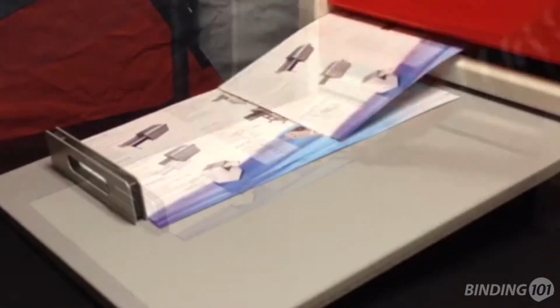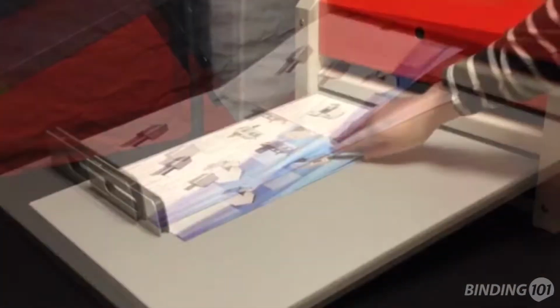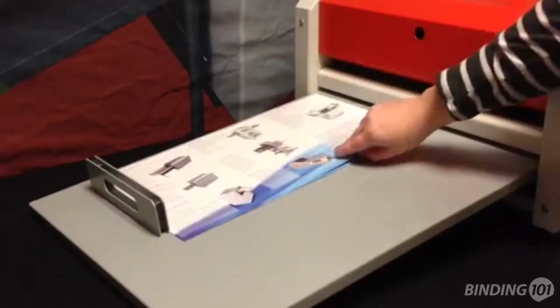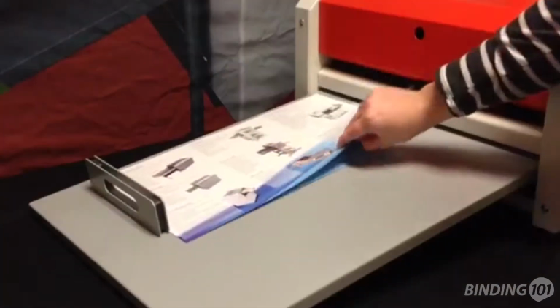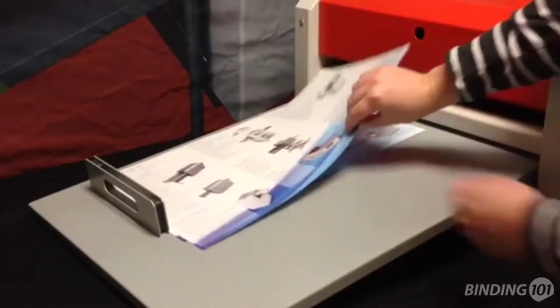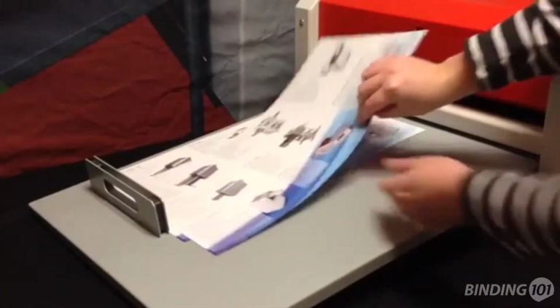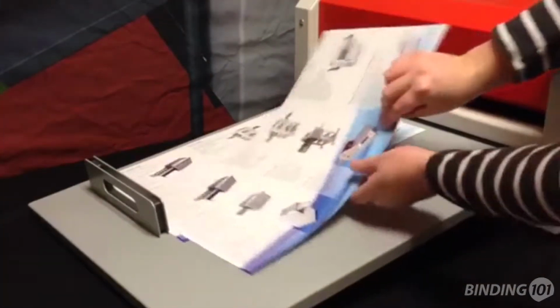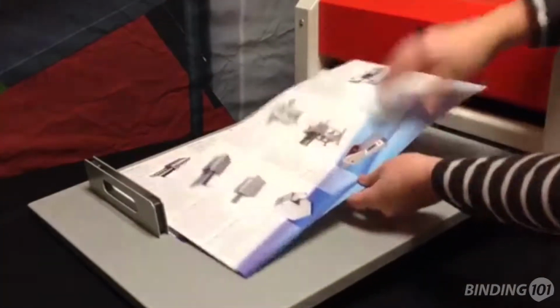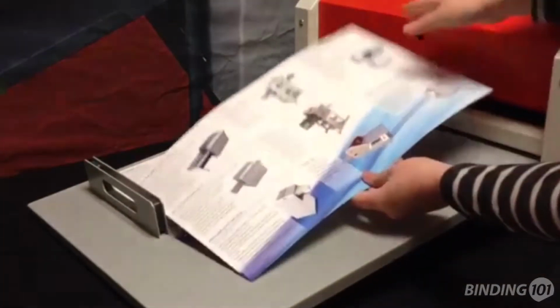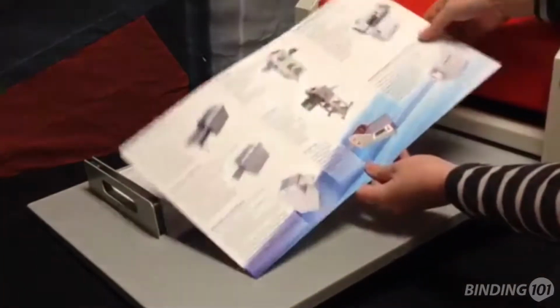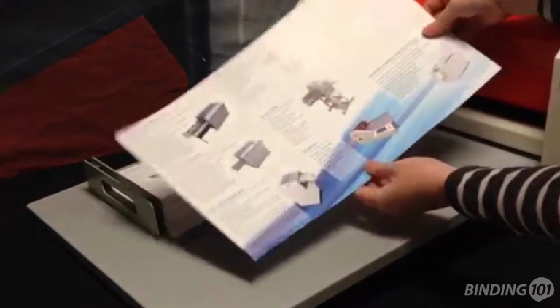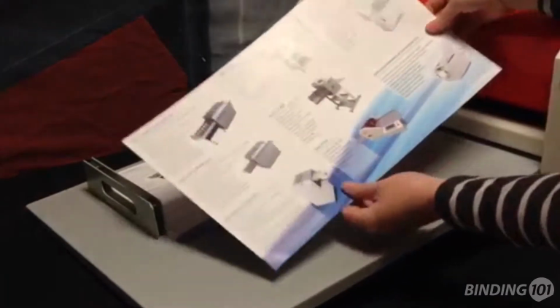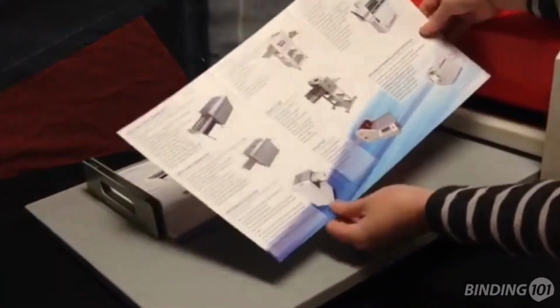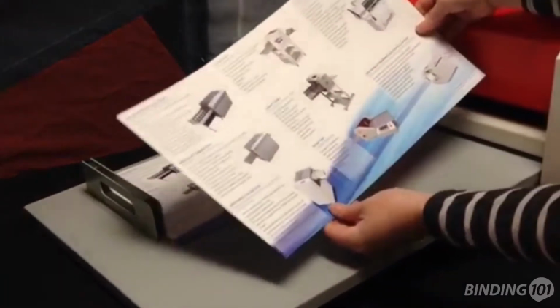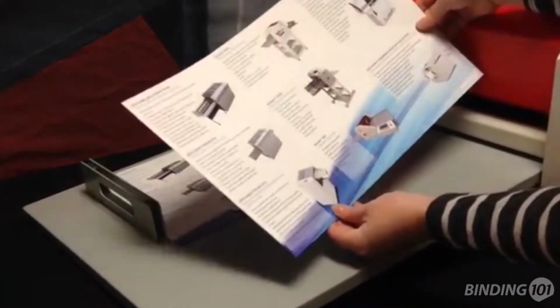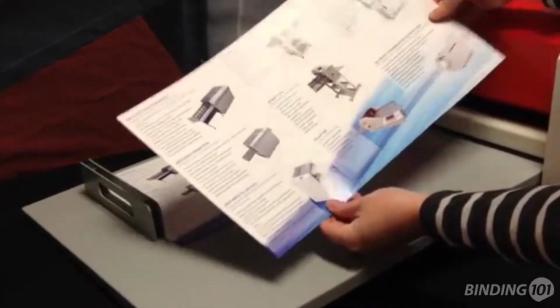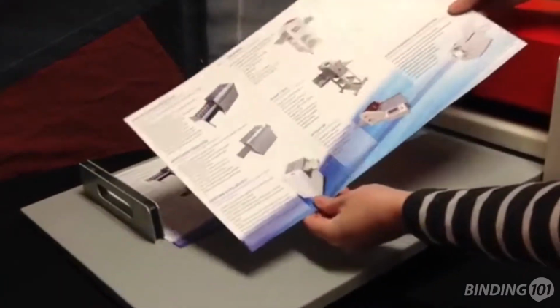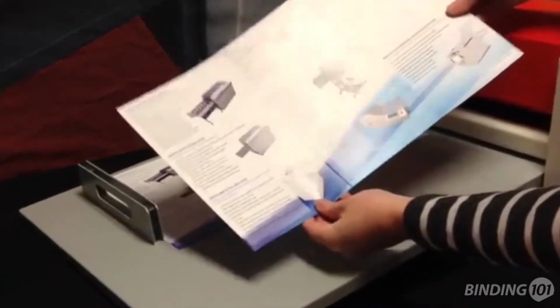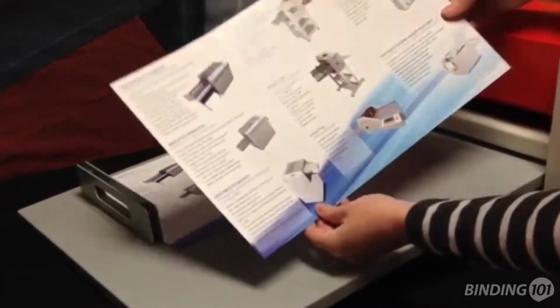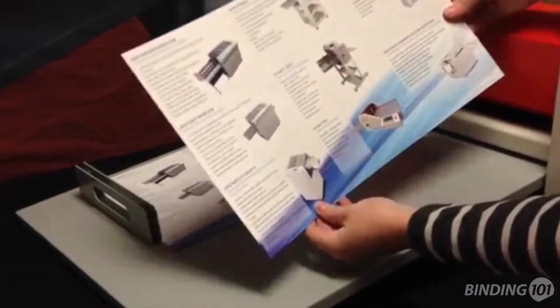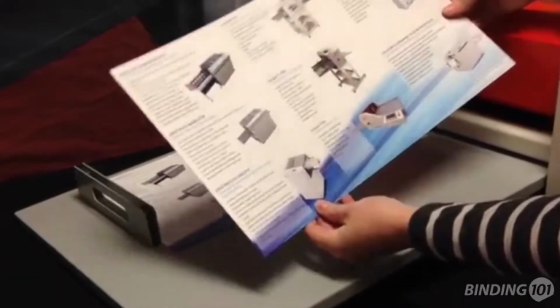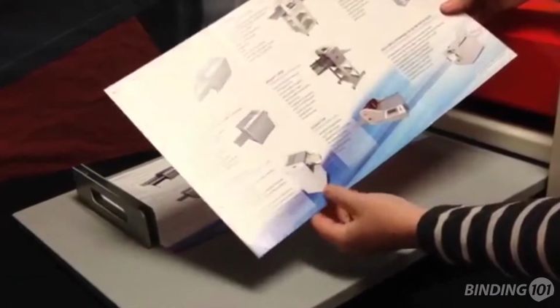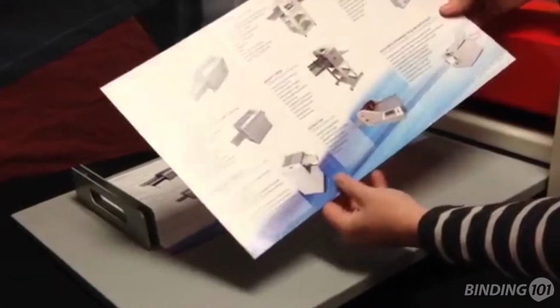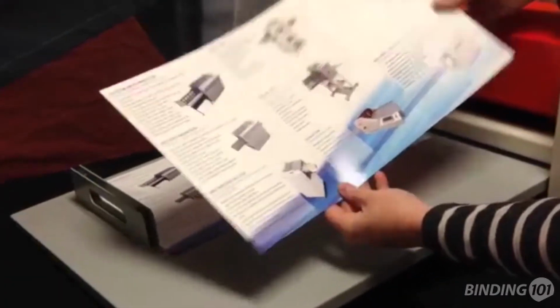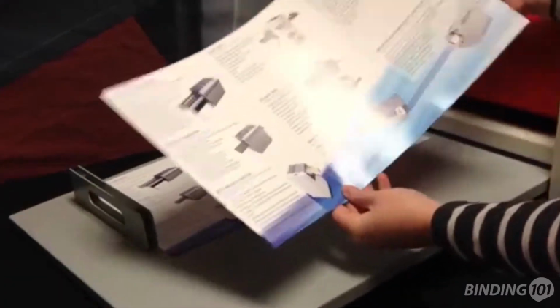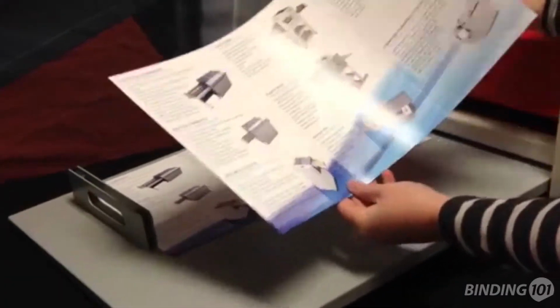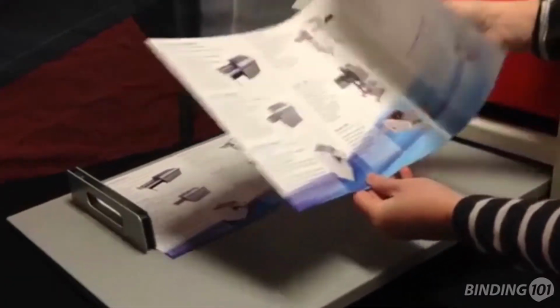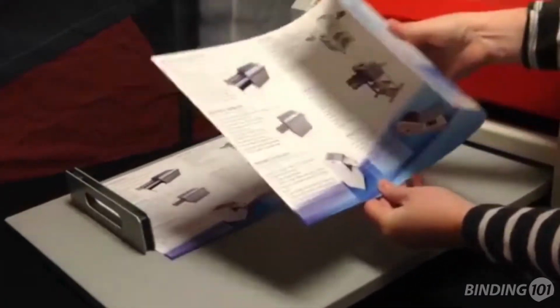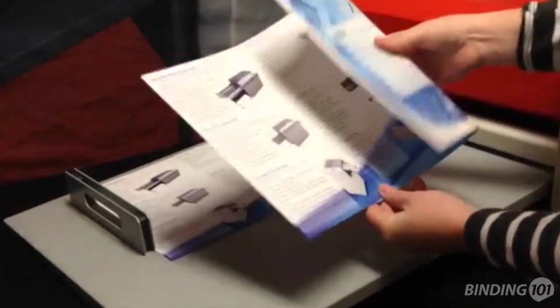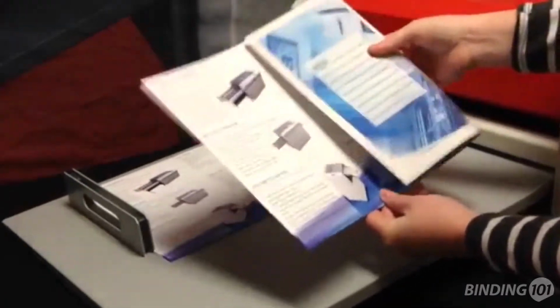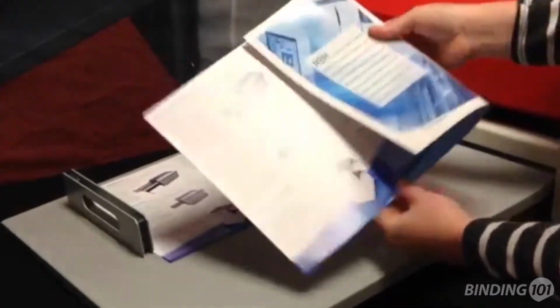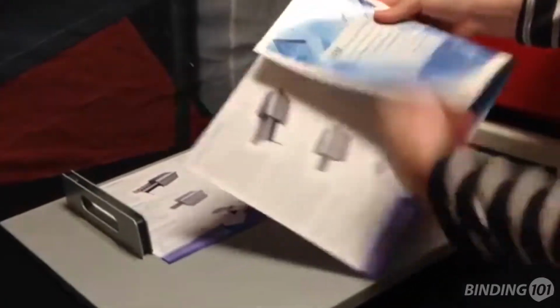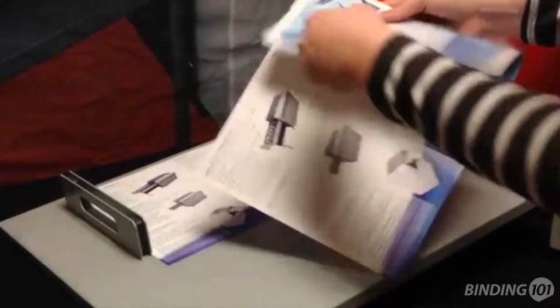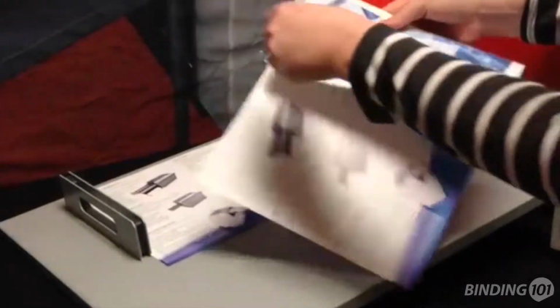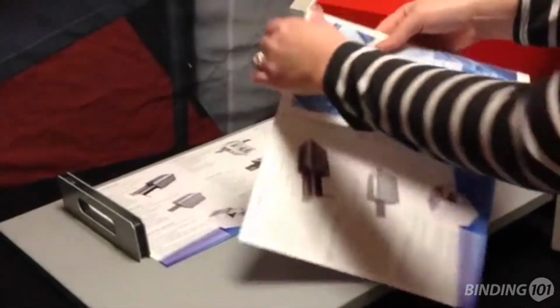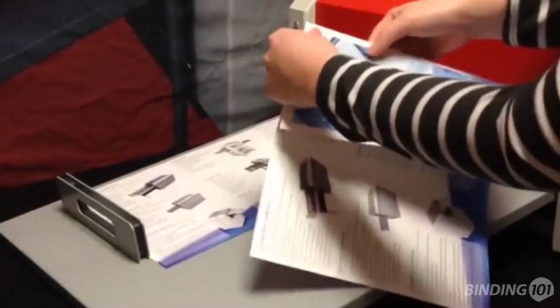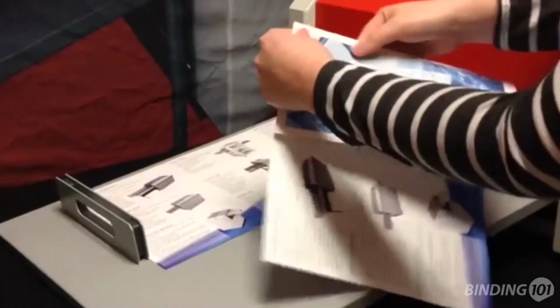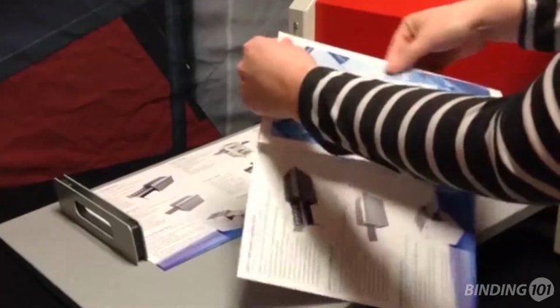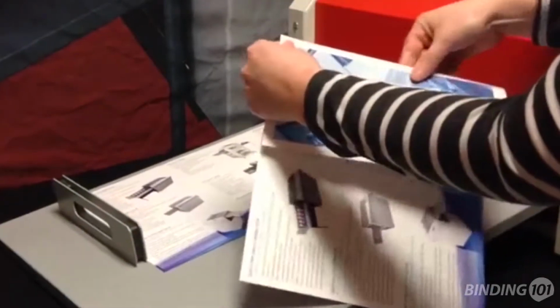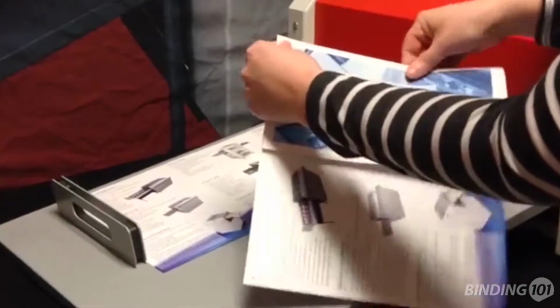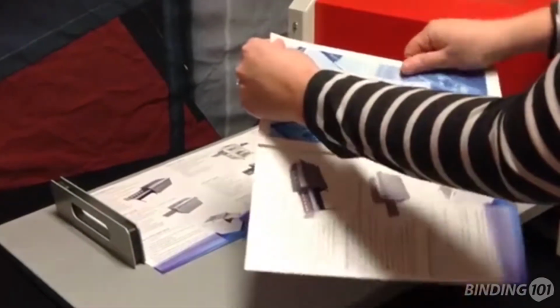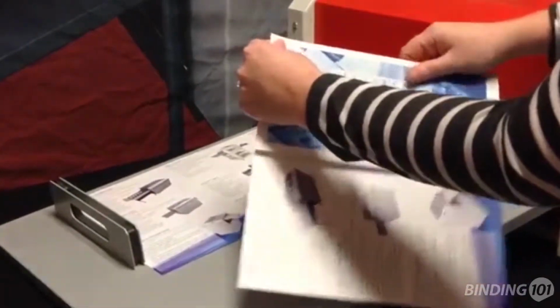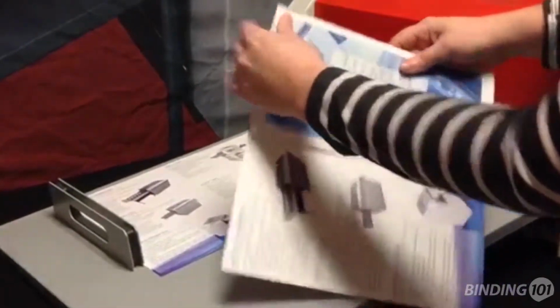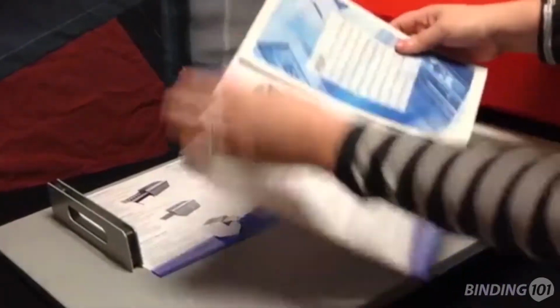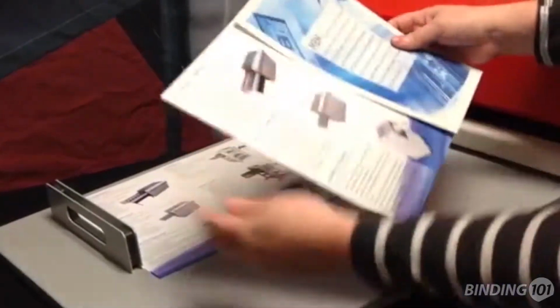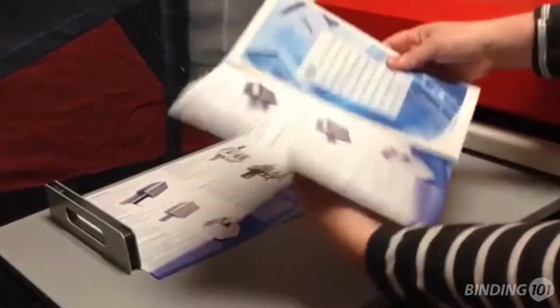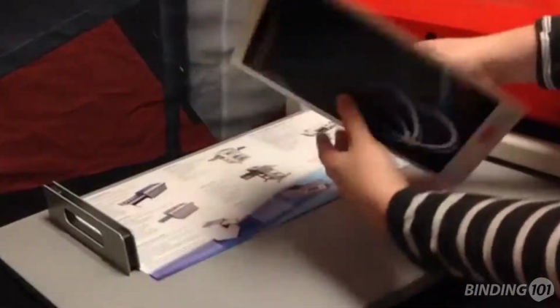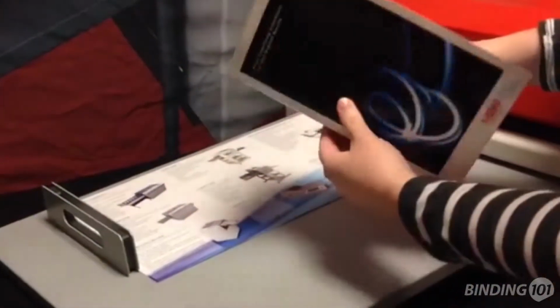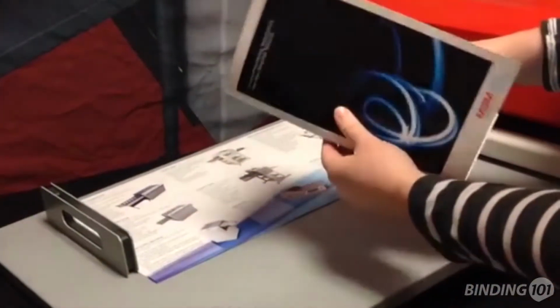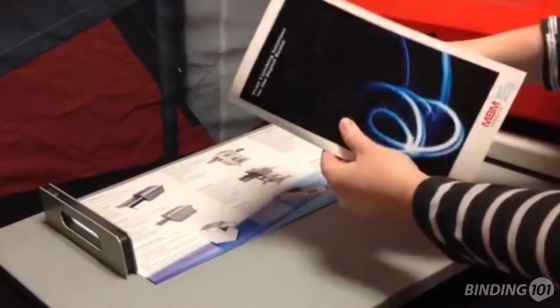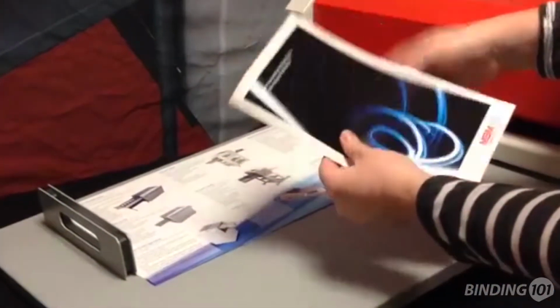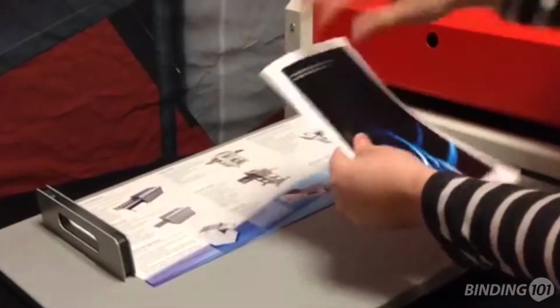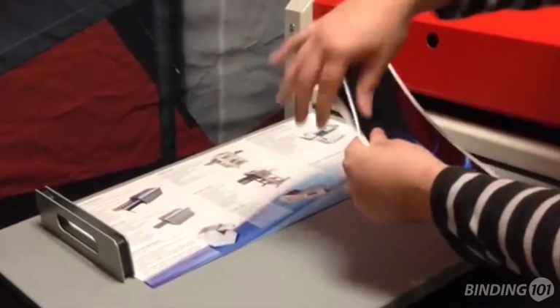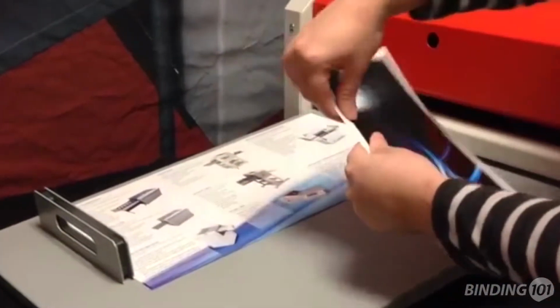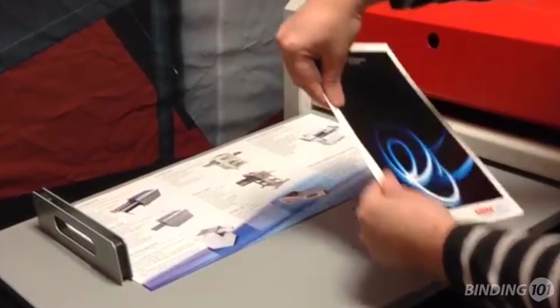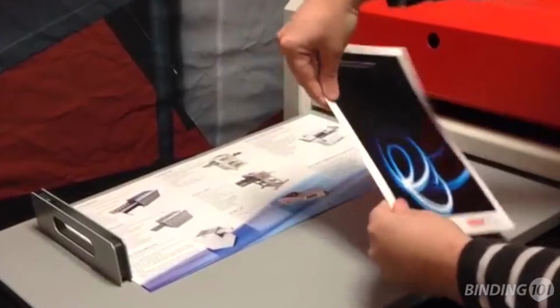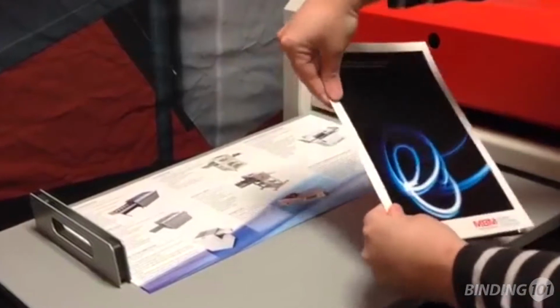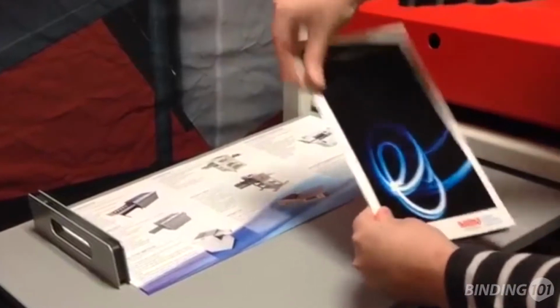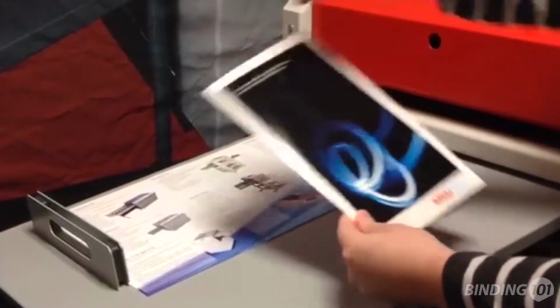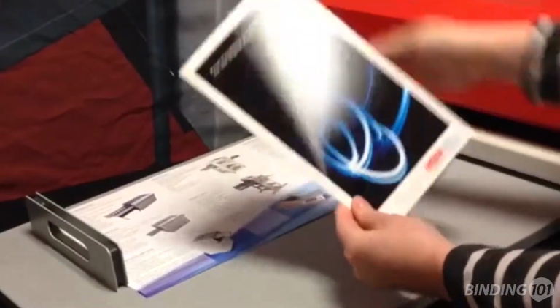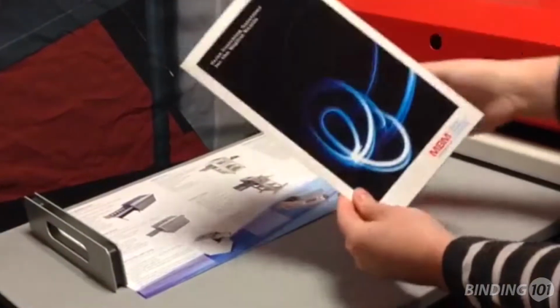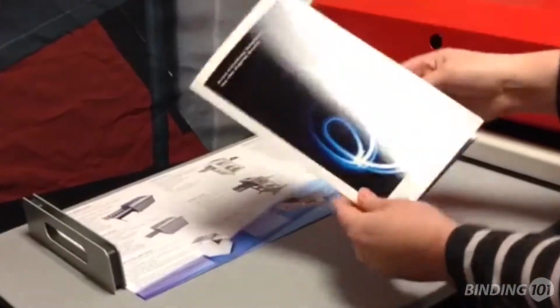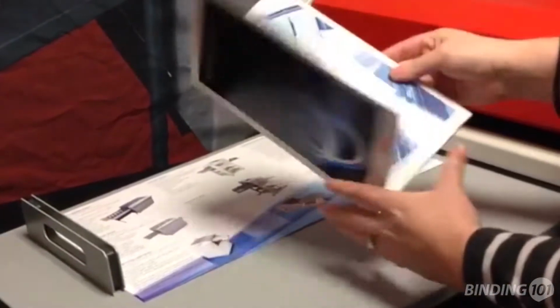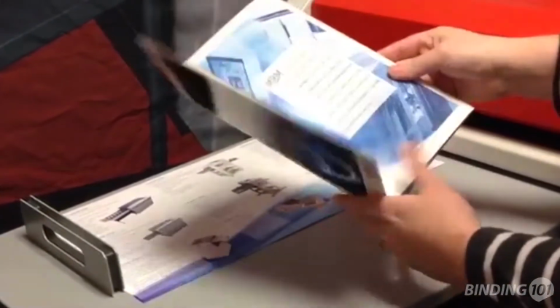It can handle a maximum sheet size of 18 inches, a paper thickness up to 800 gsm, and produce up to 15 total creases on one sheet.